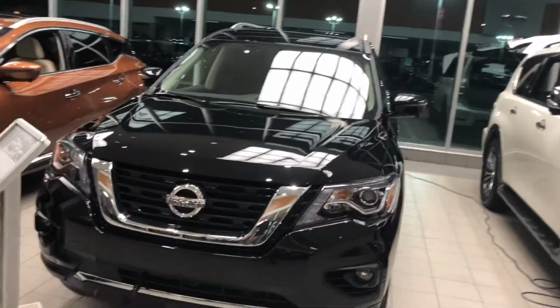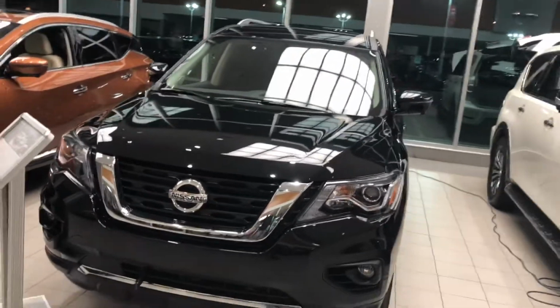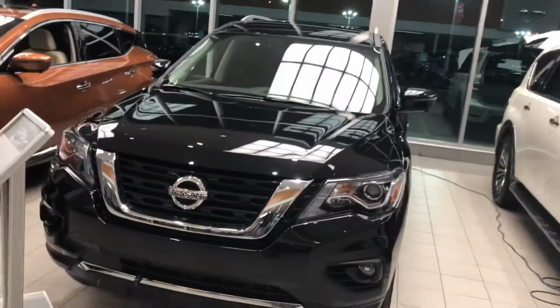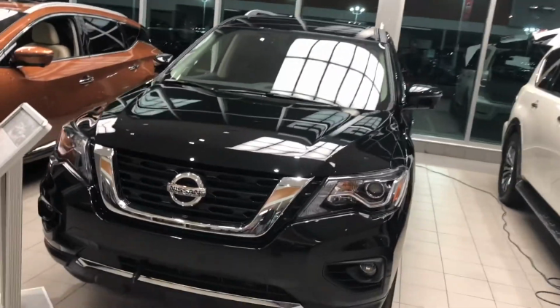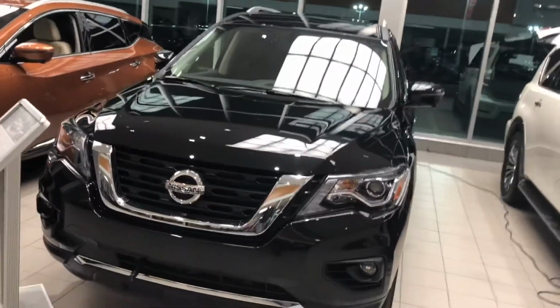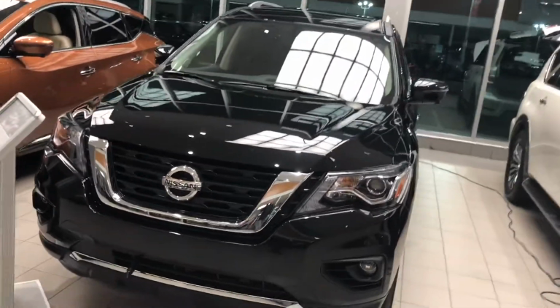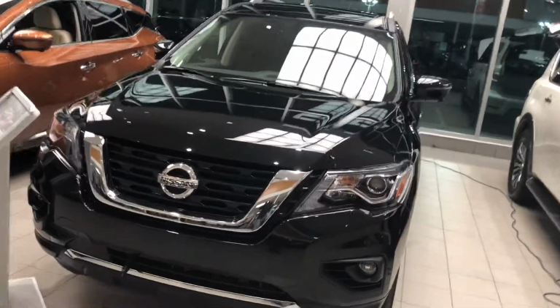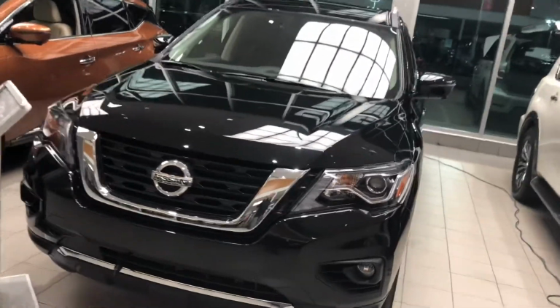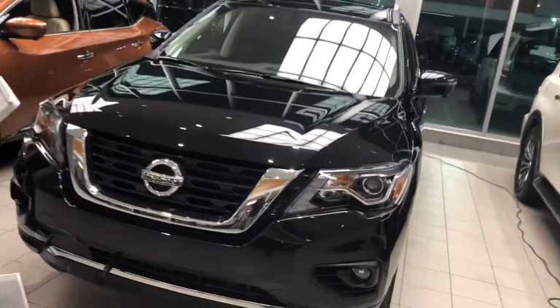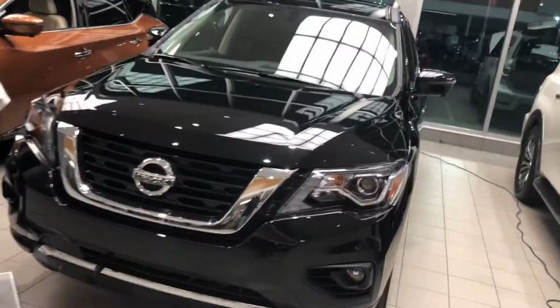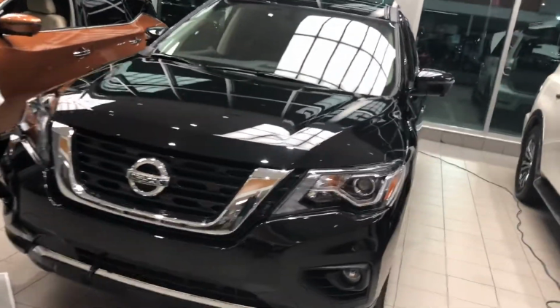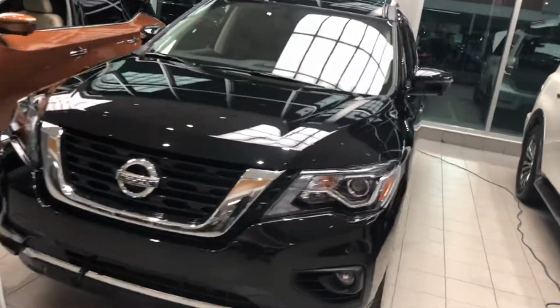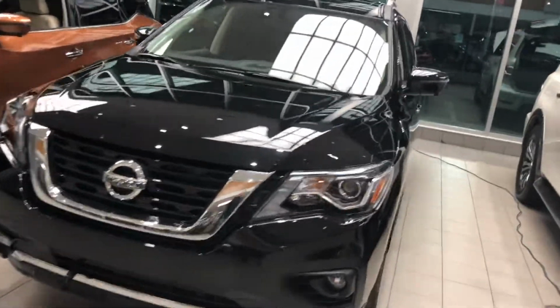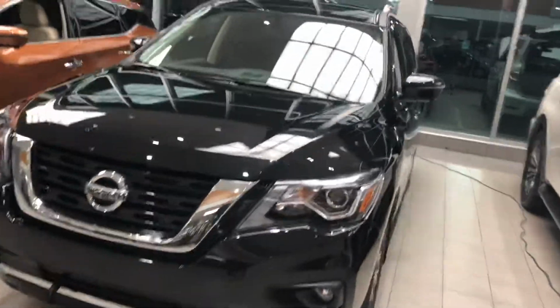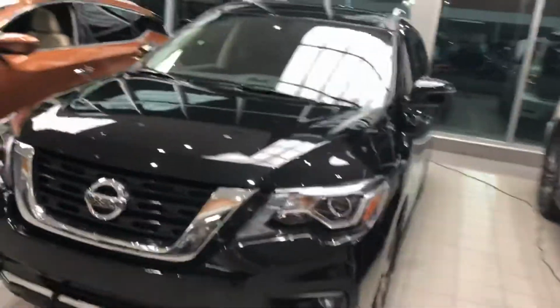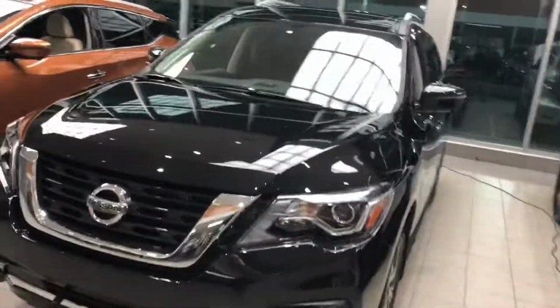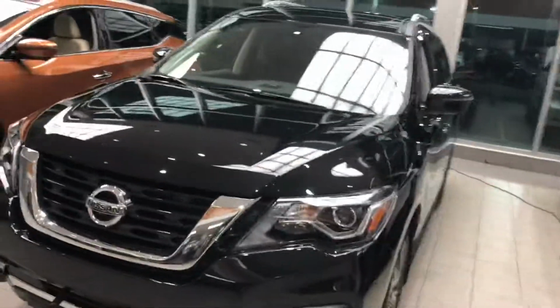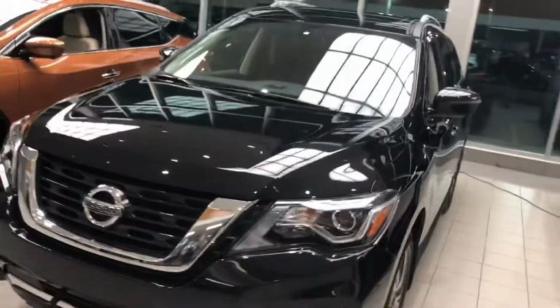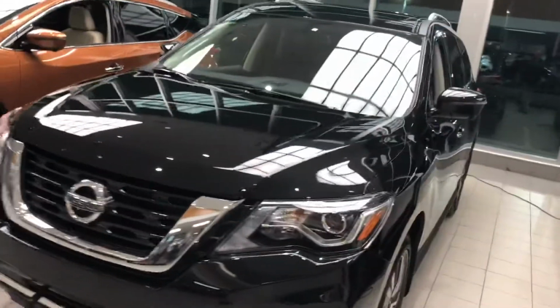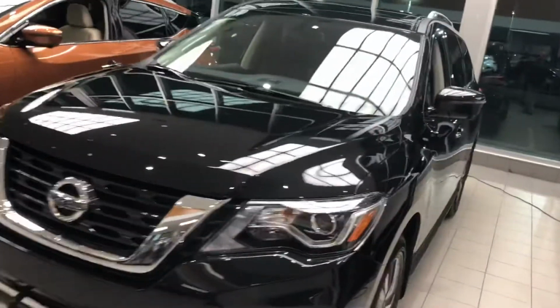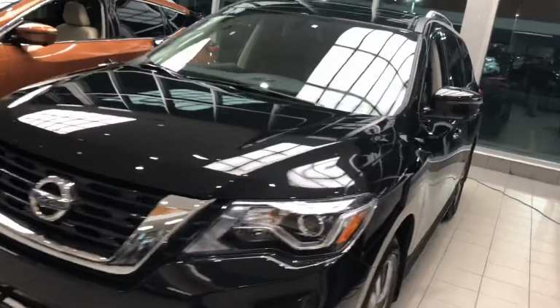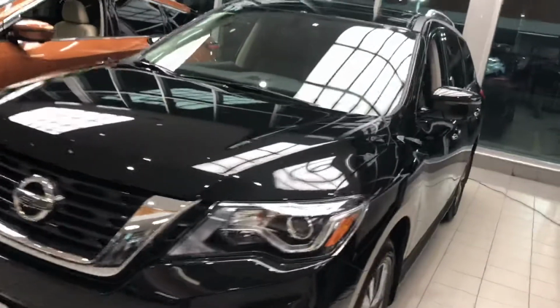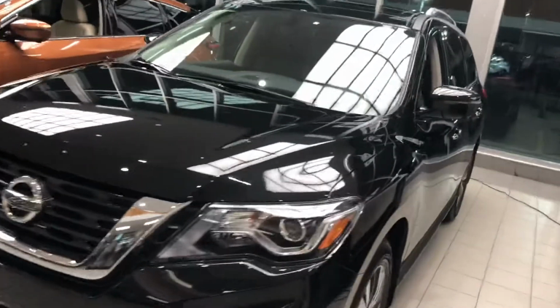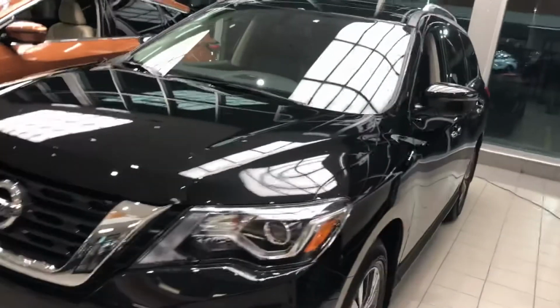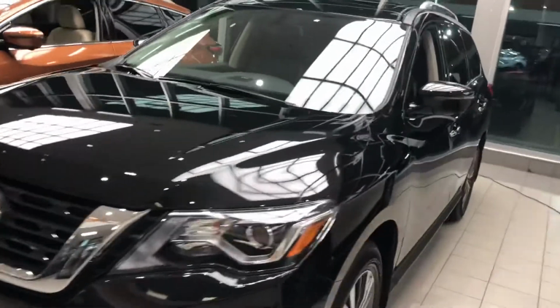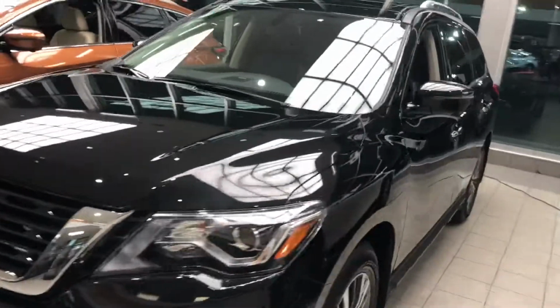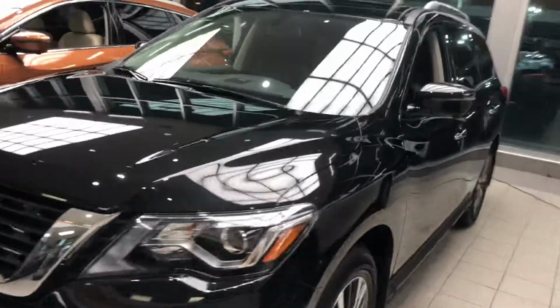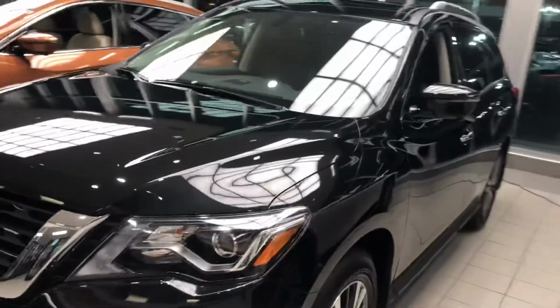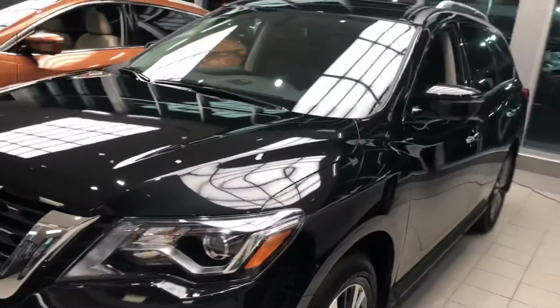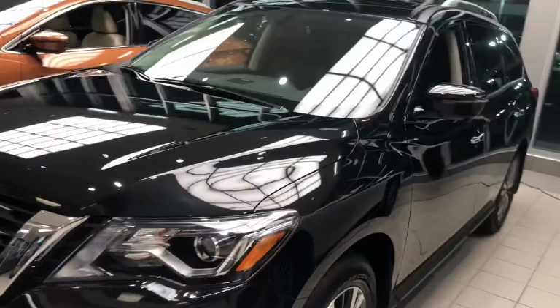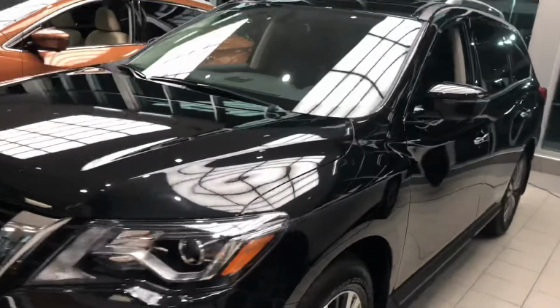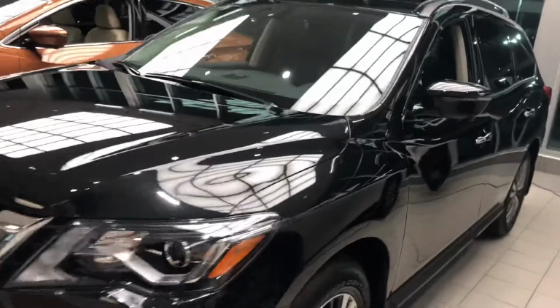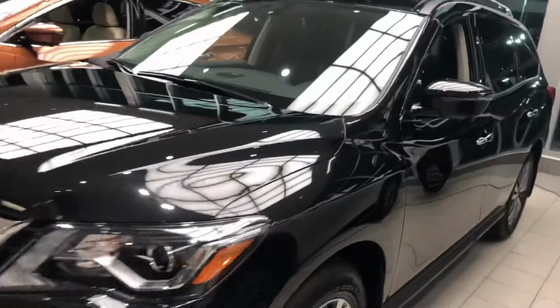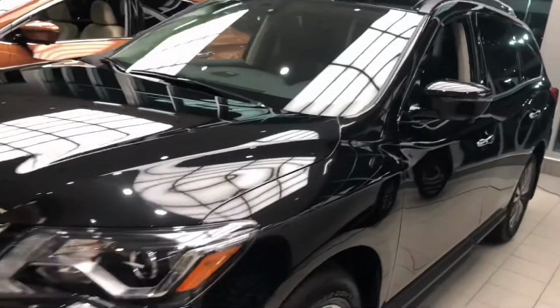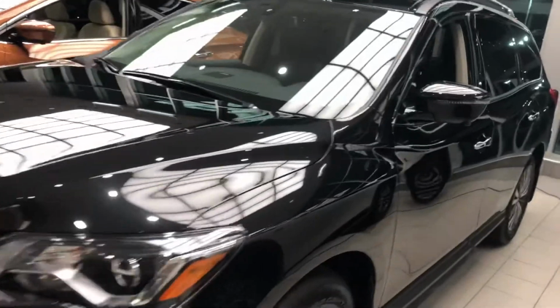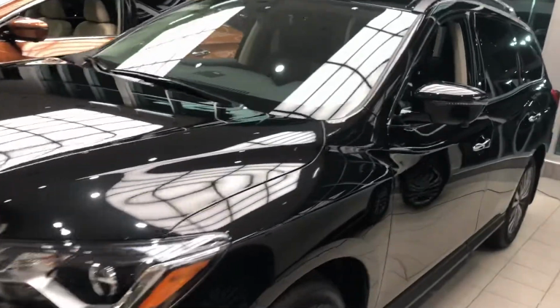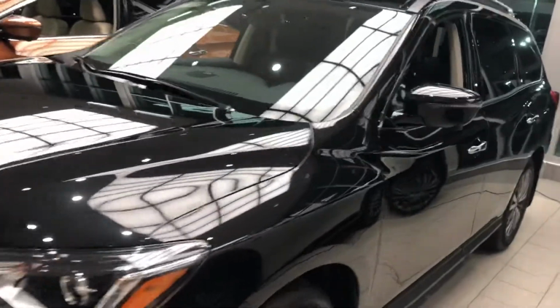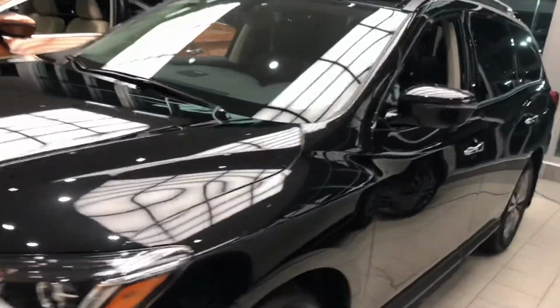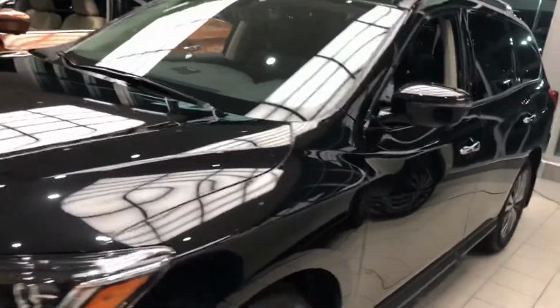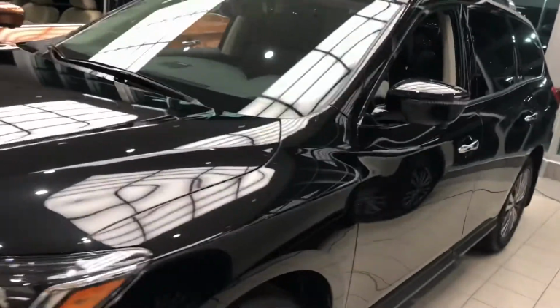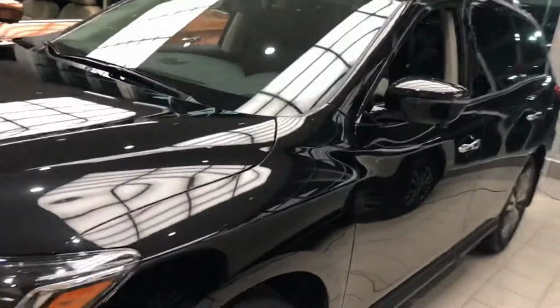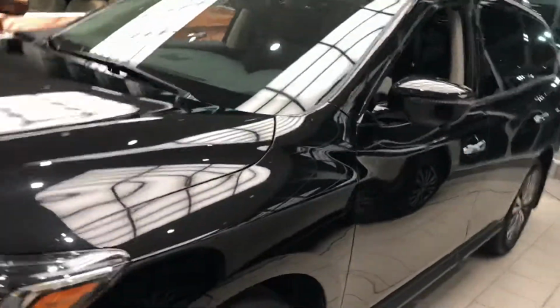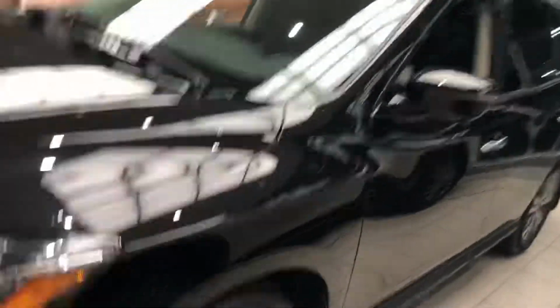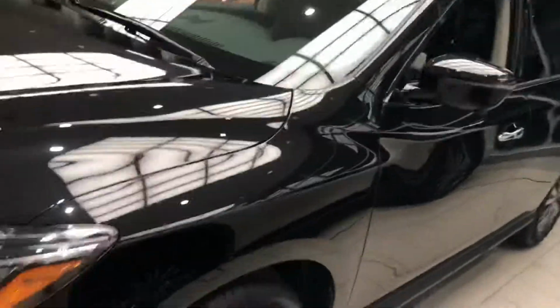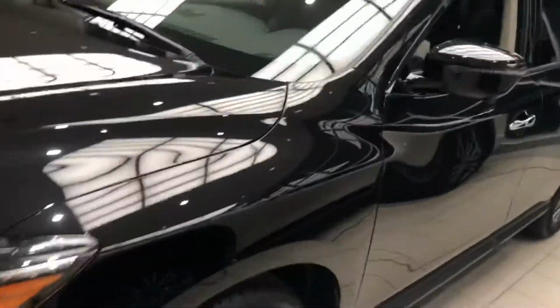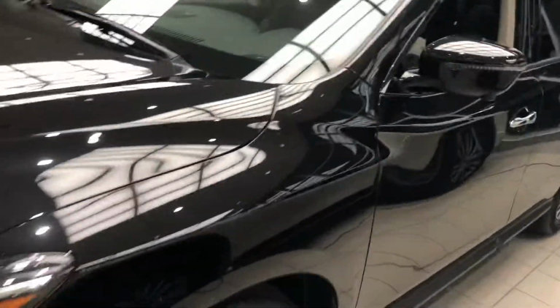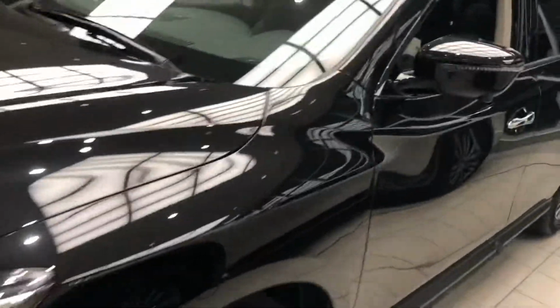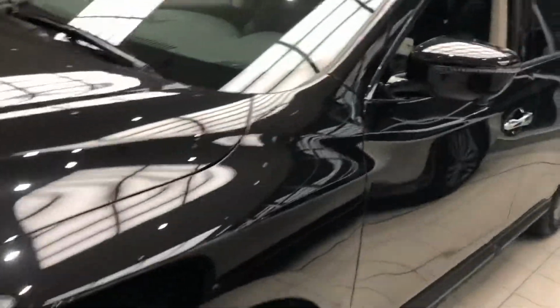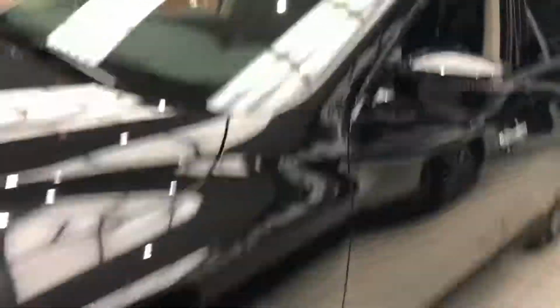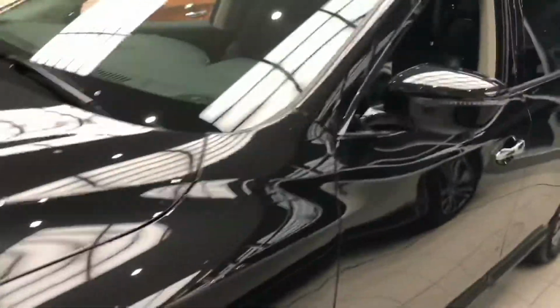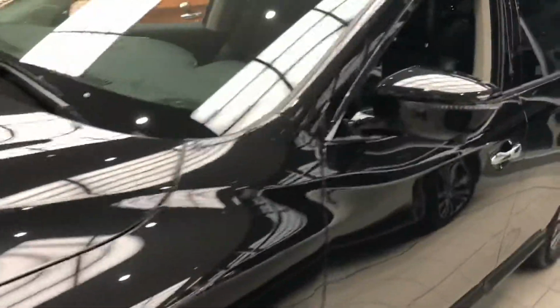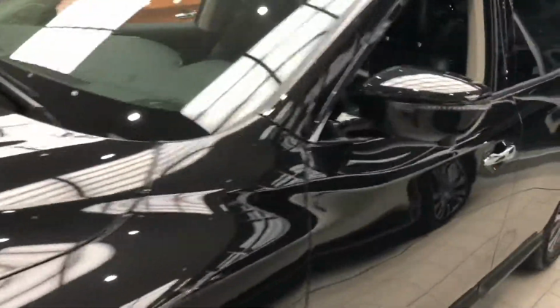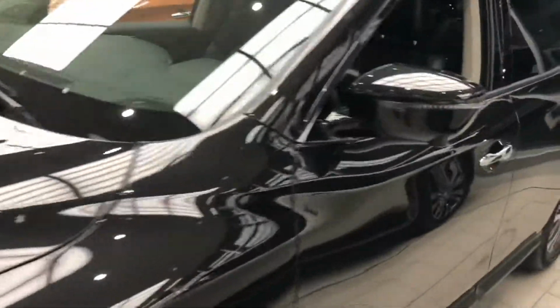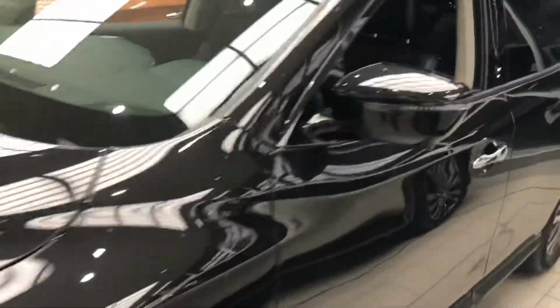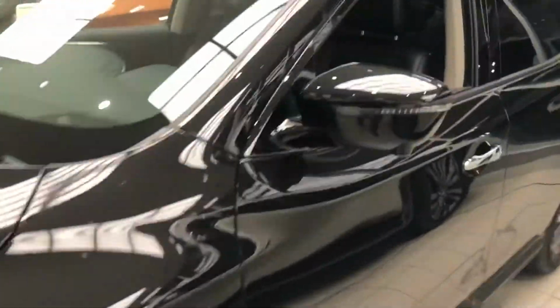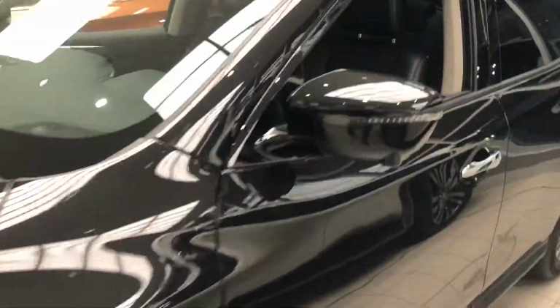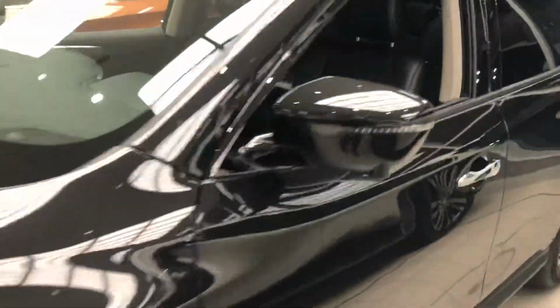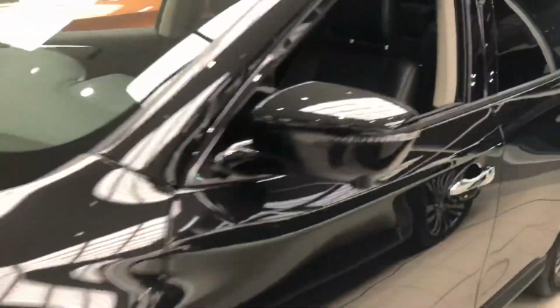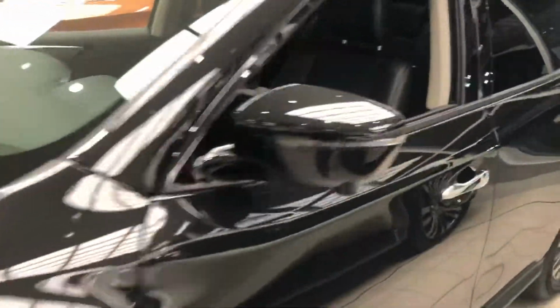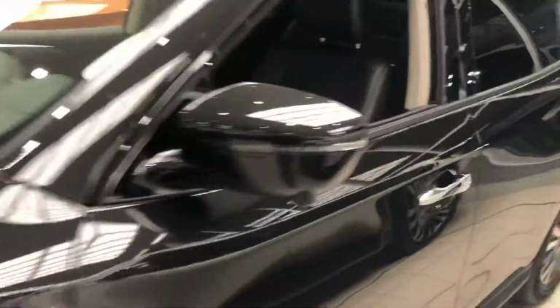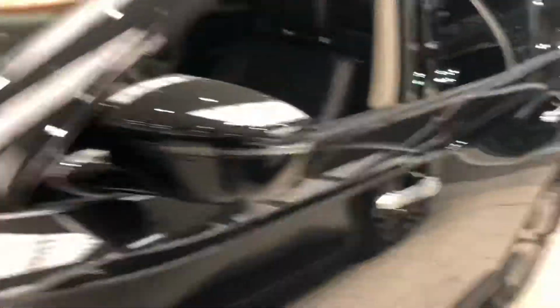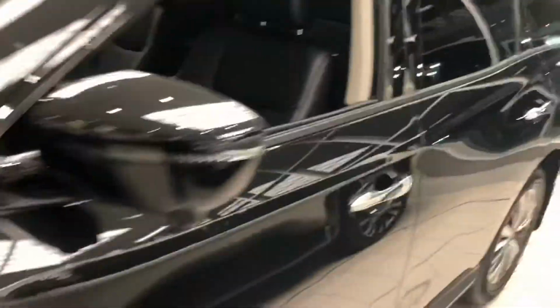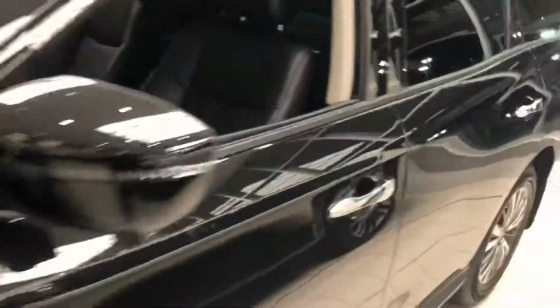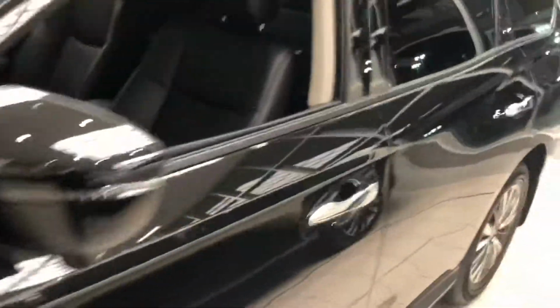Hi April, it's Neil from Servant Nissan. I'm doing a short video for you on the 2018 Nissan Pathfinder.